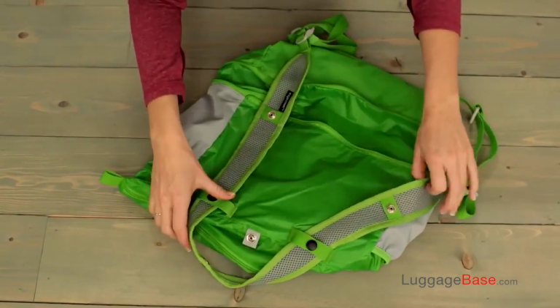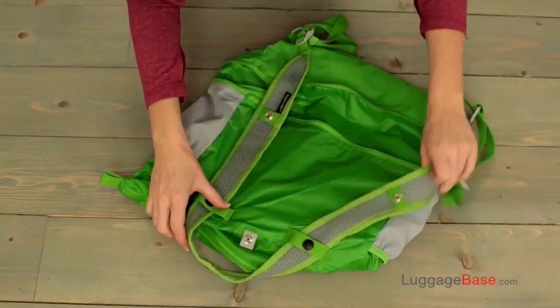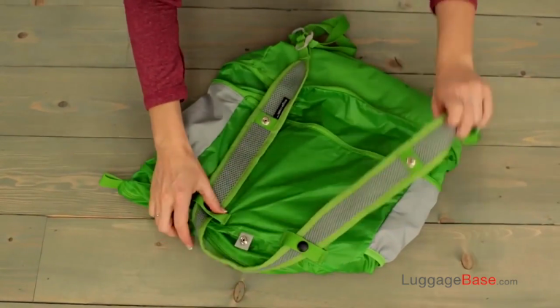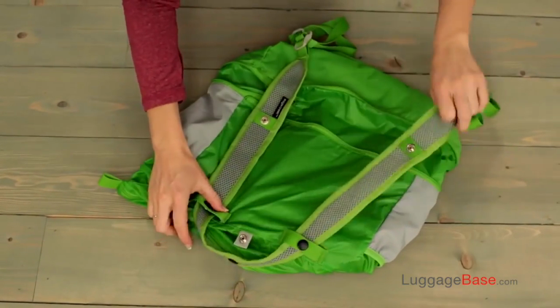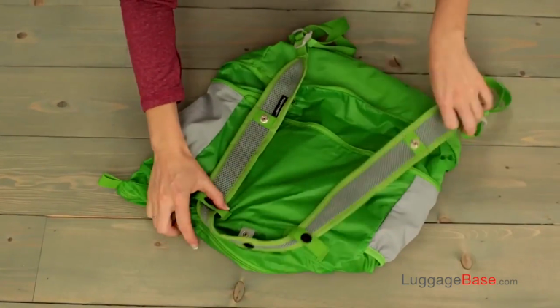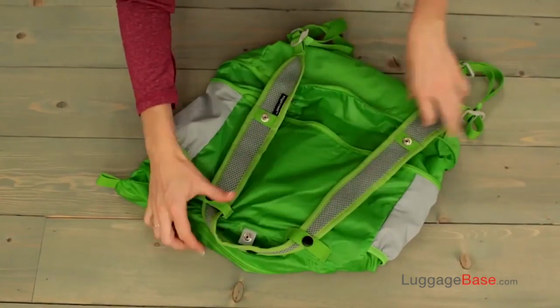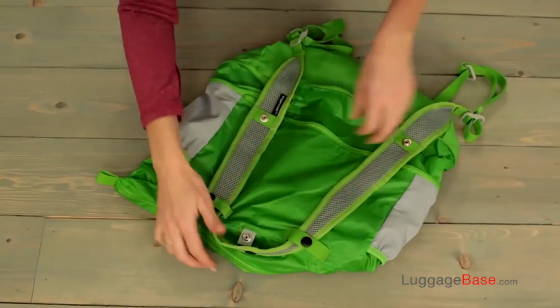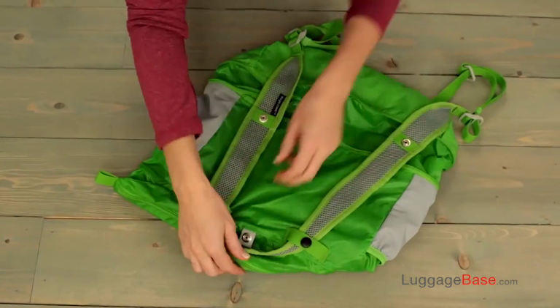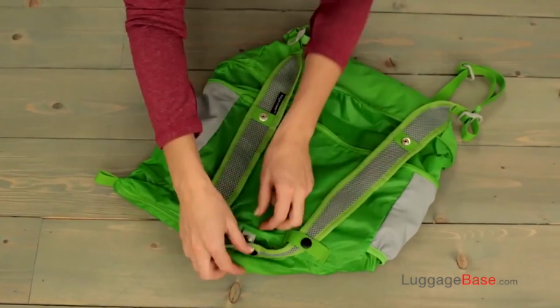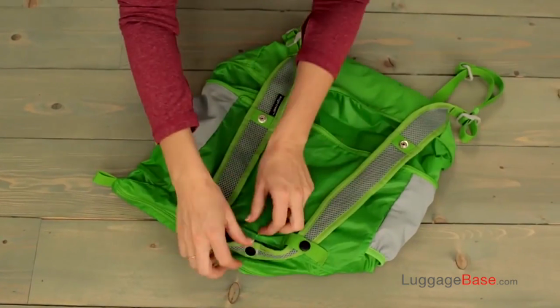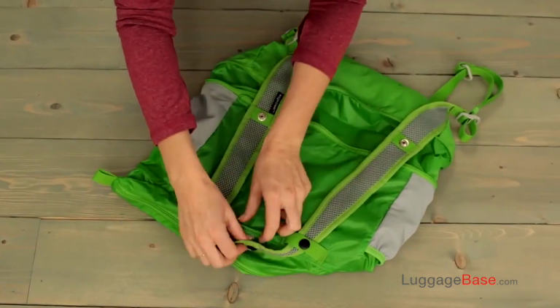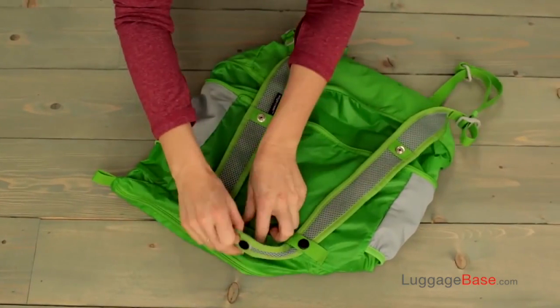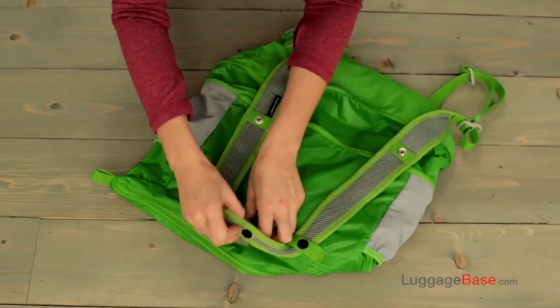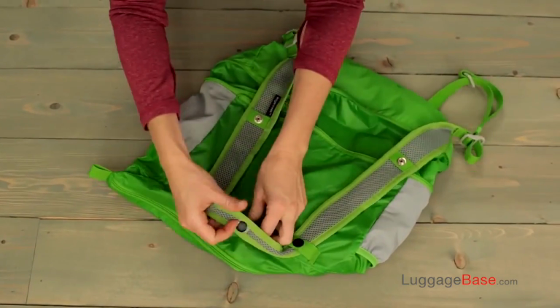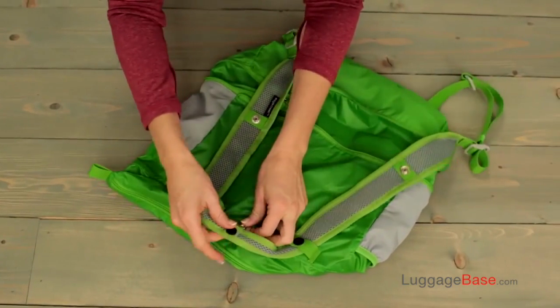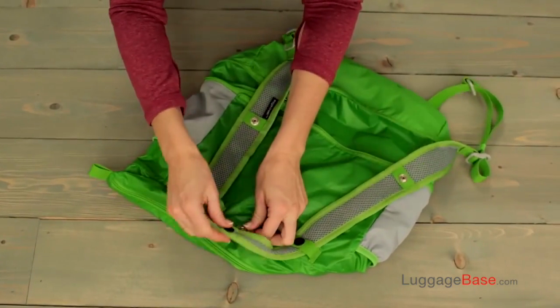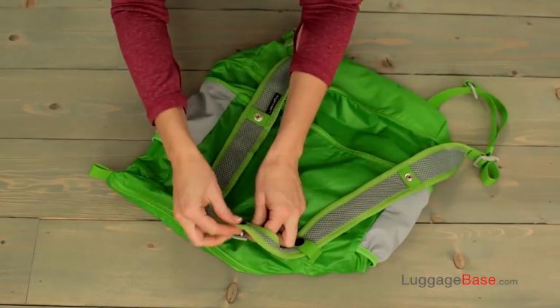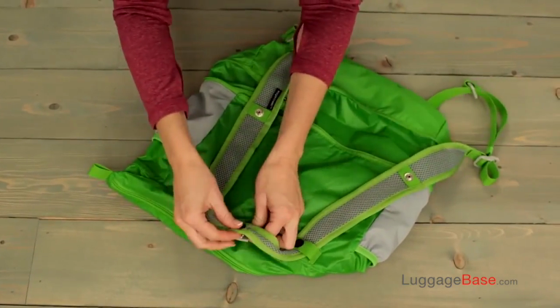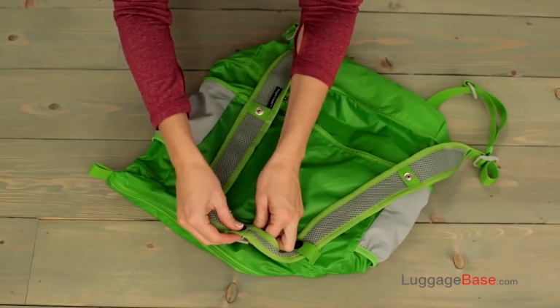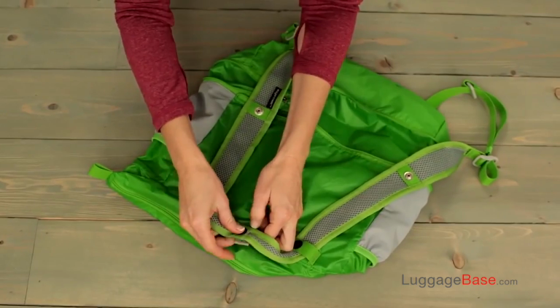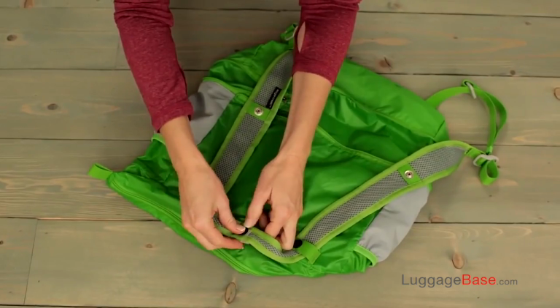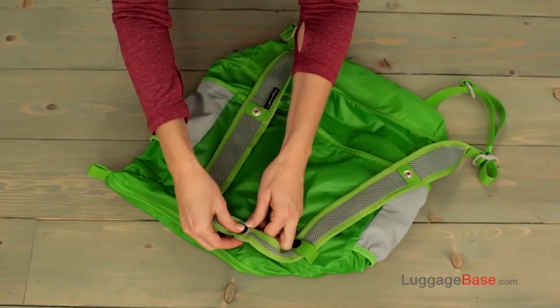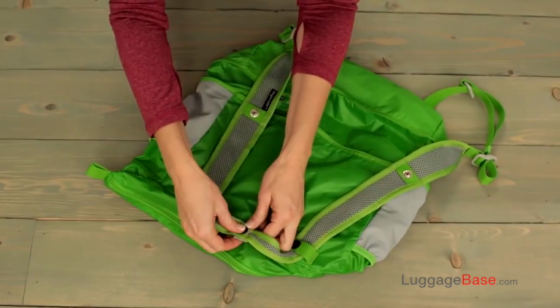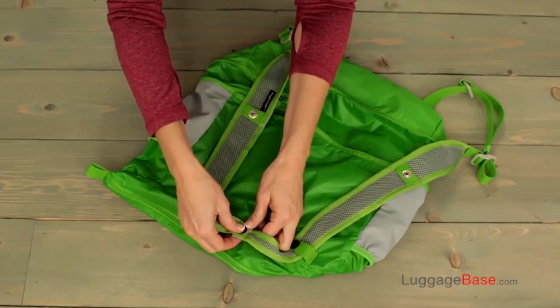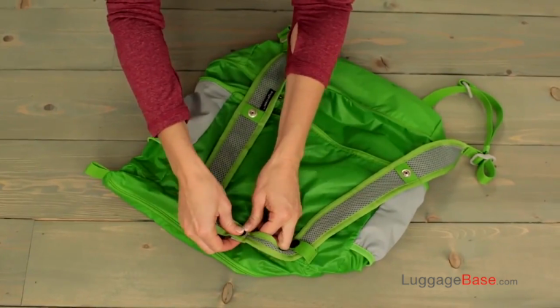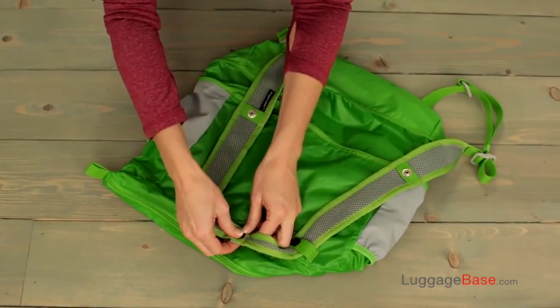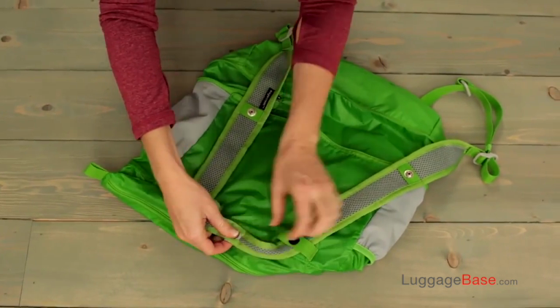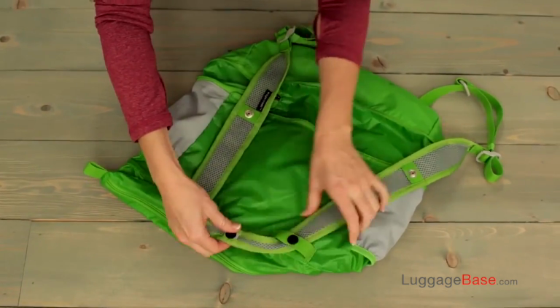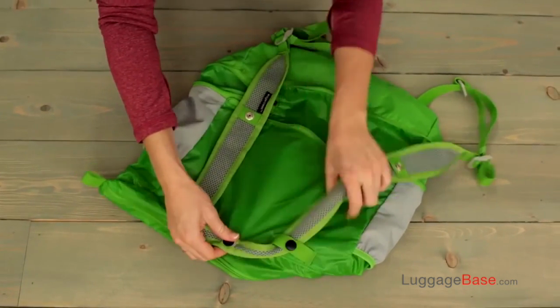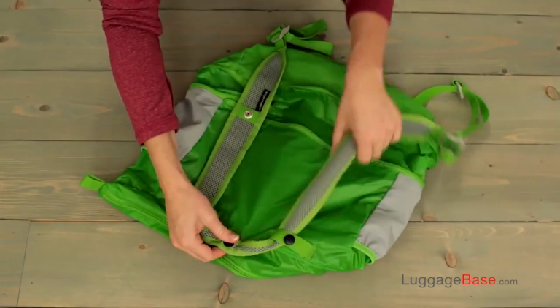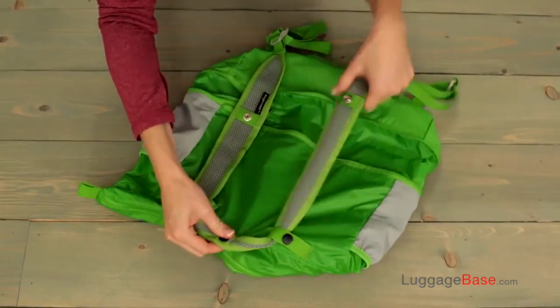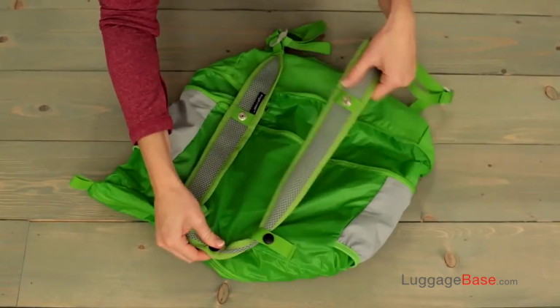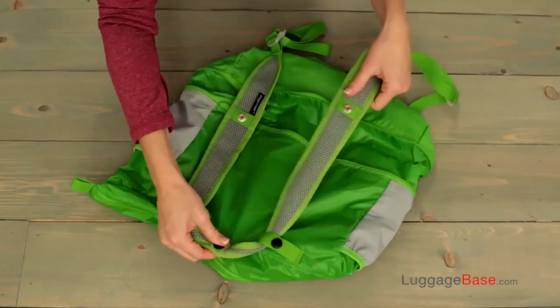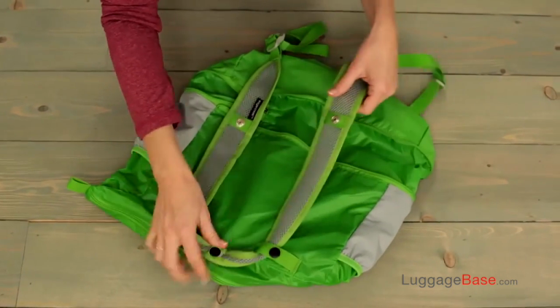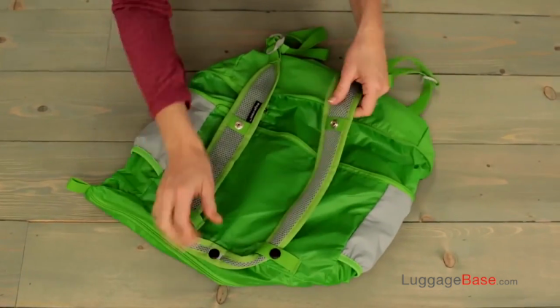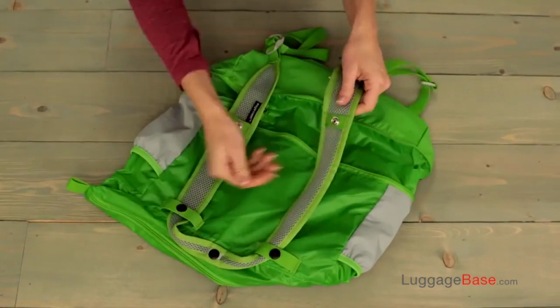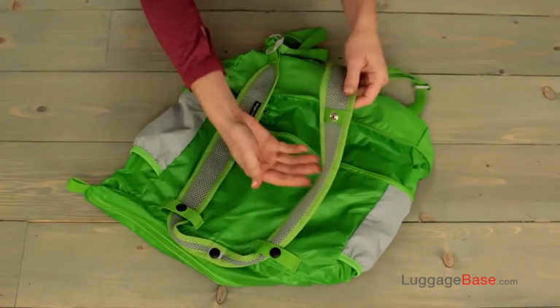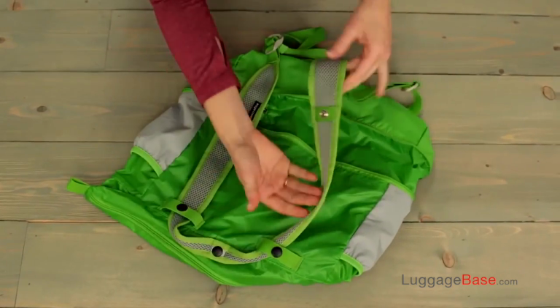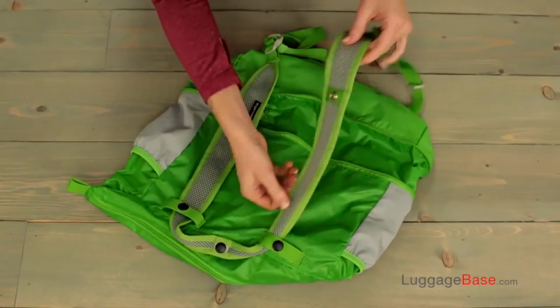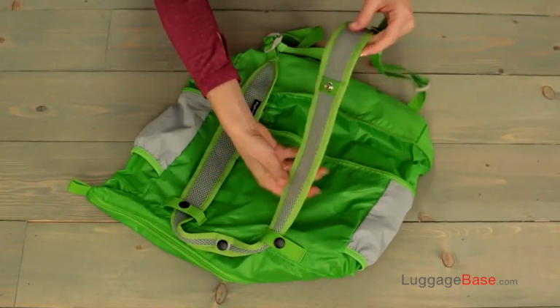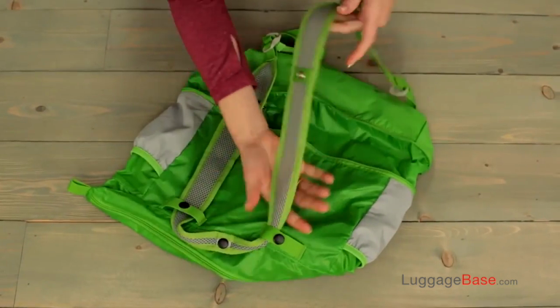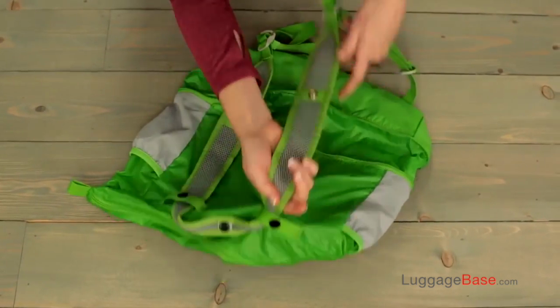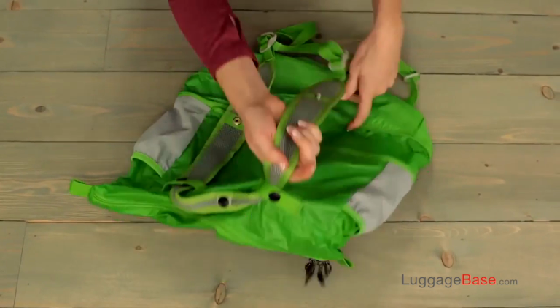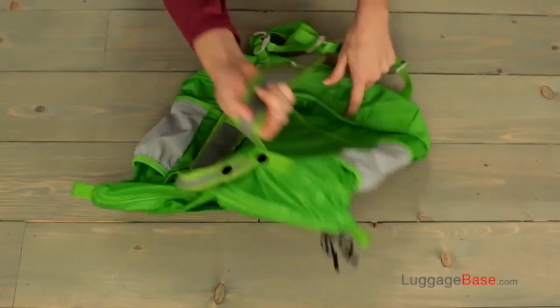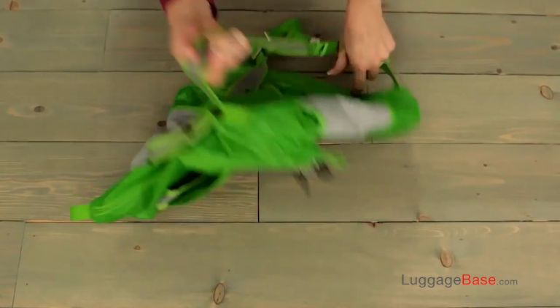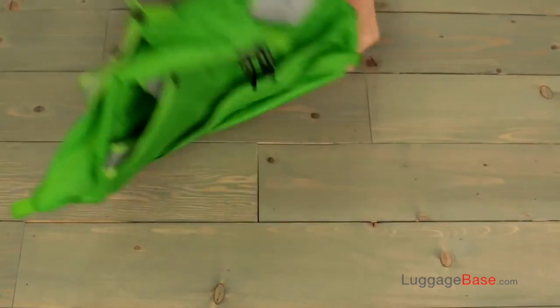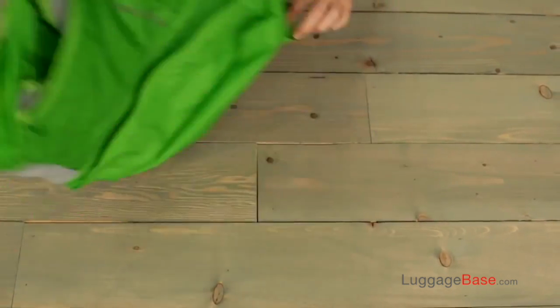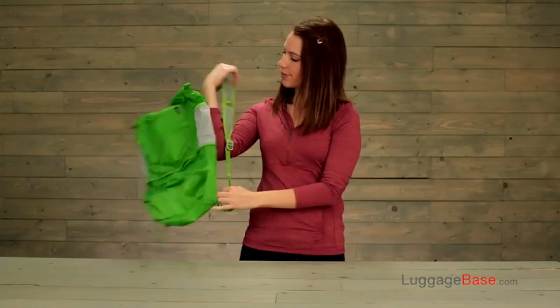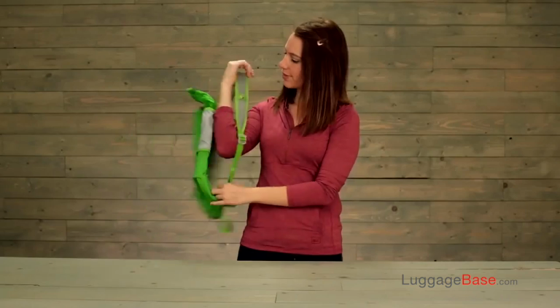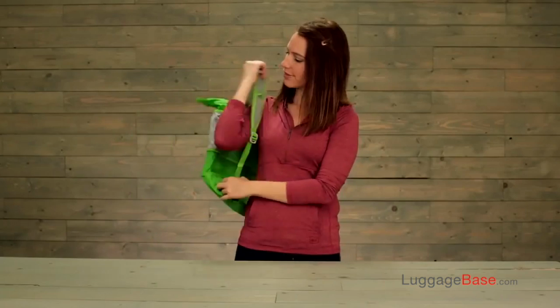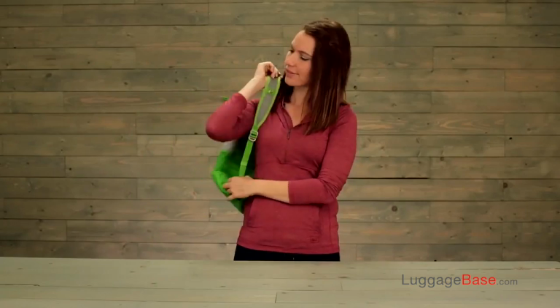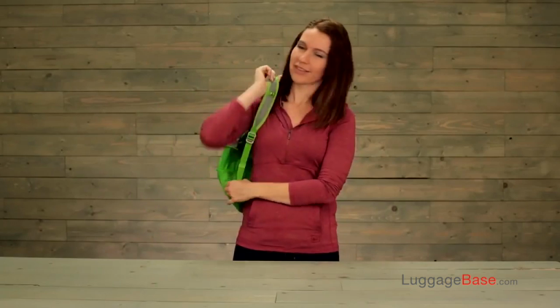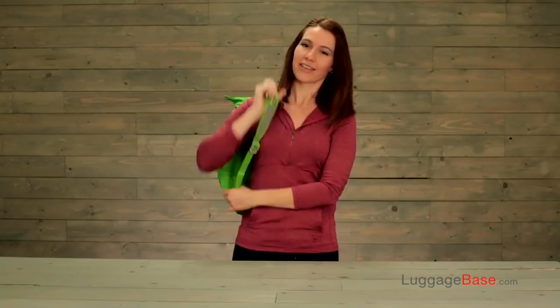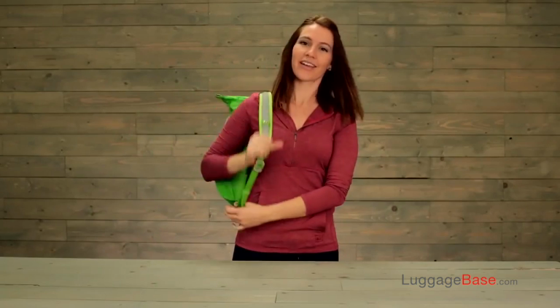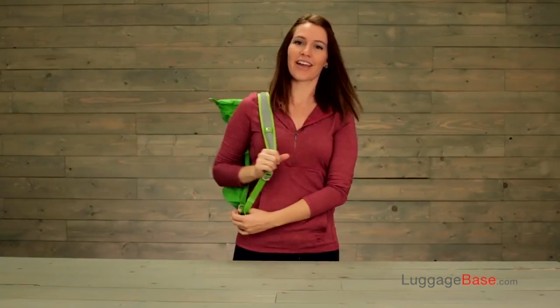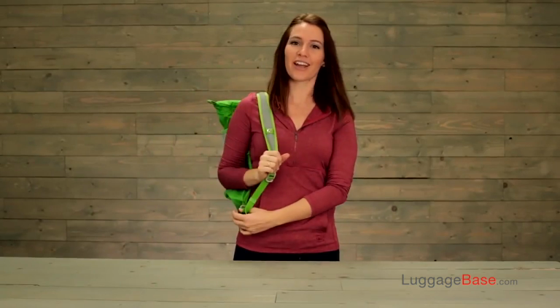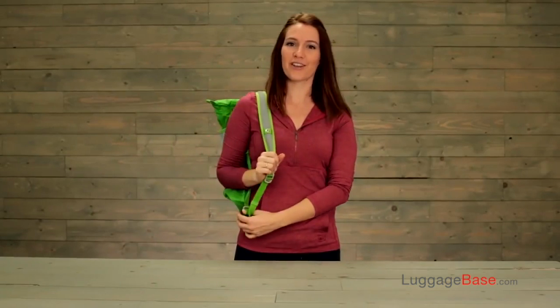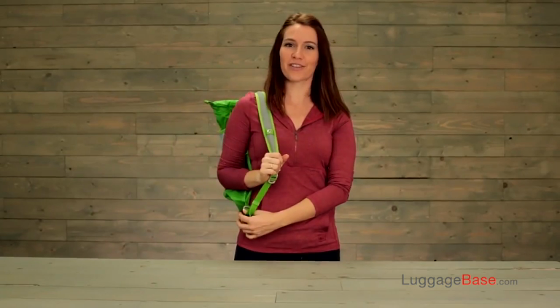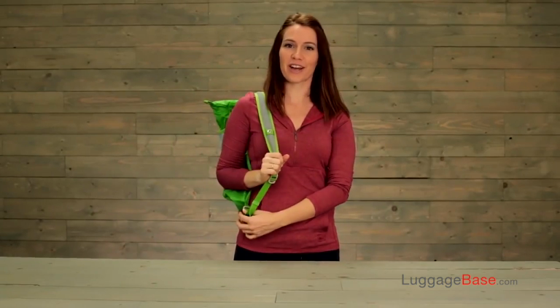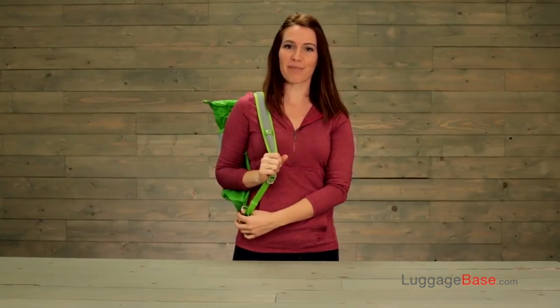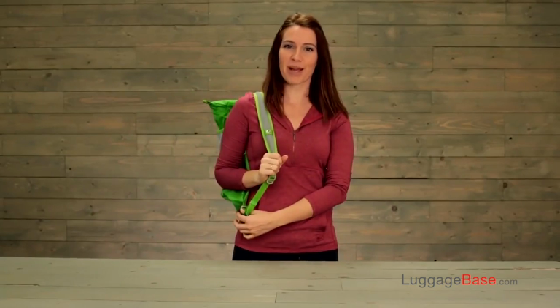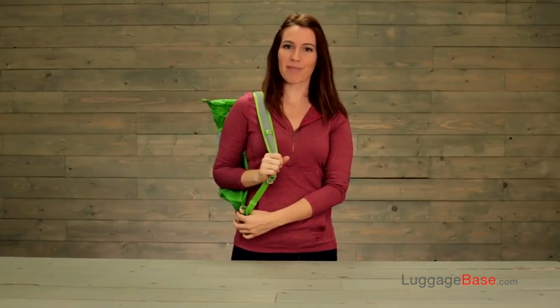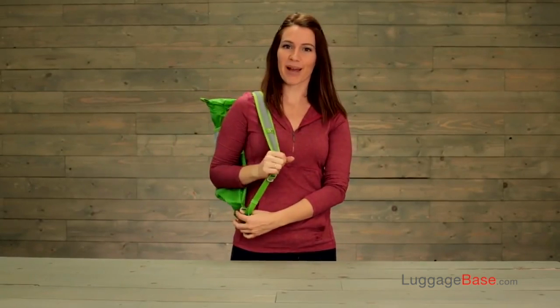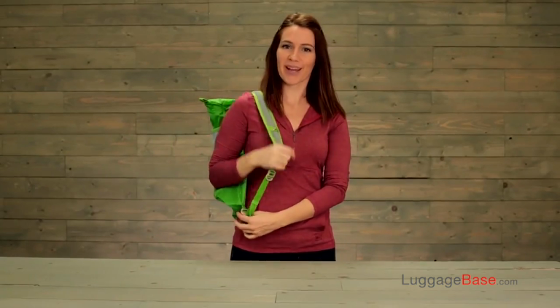Next, simply snap the strap to the top and you've got a backpack.